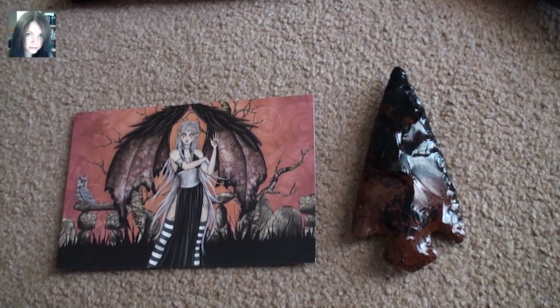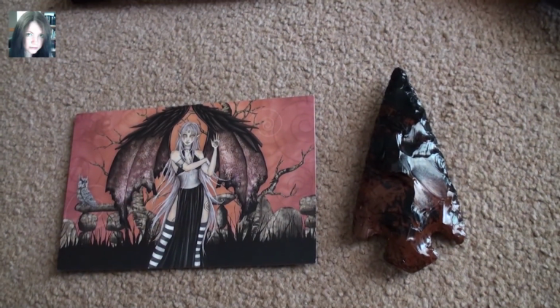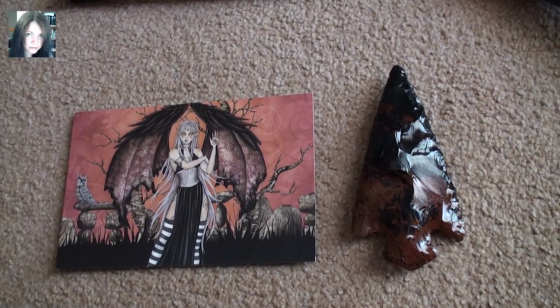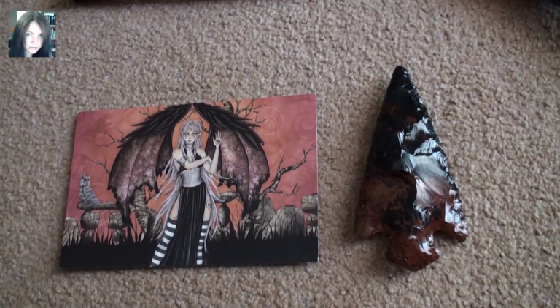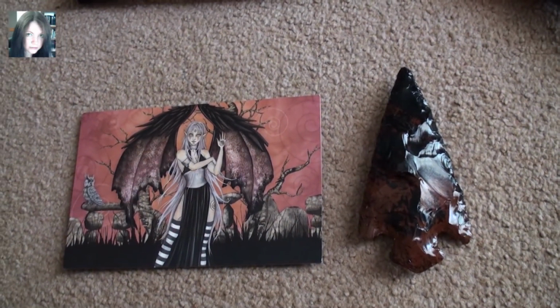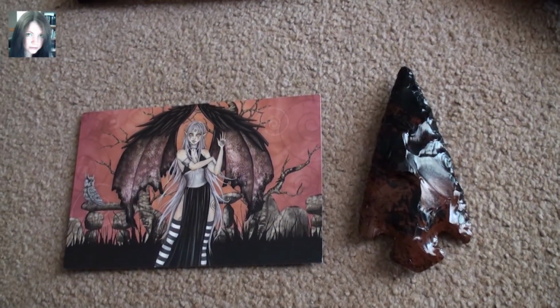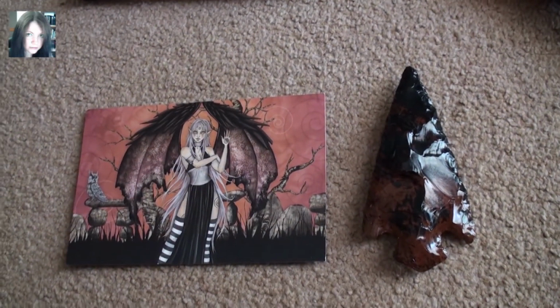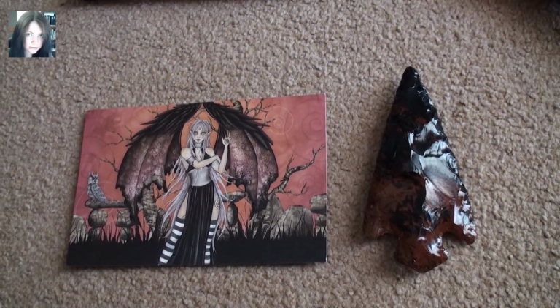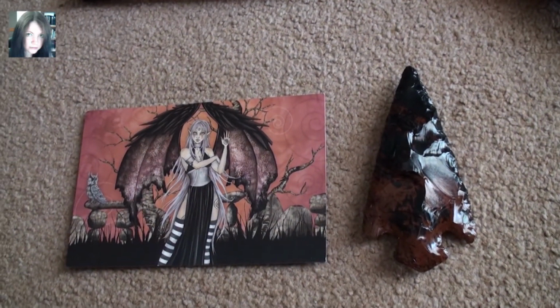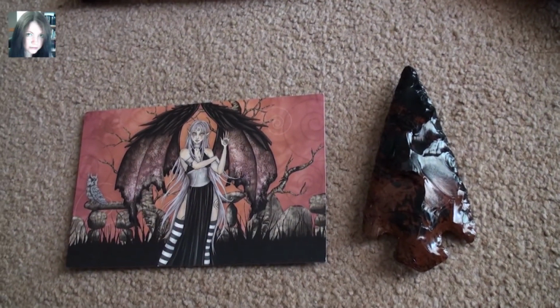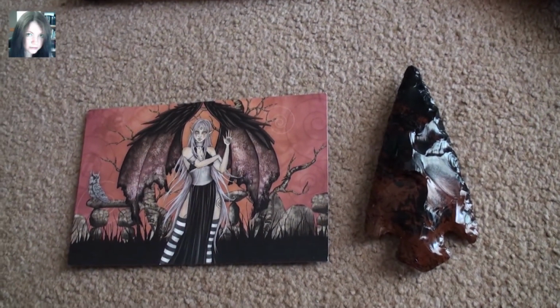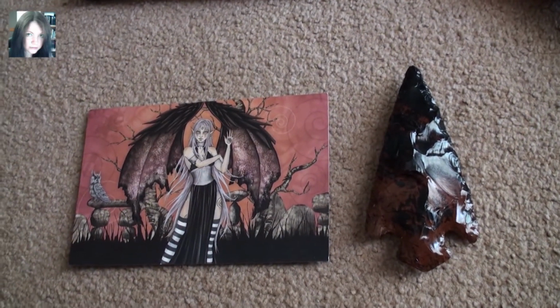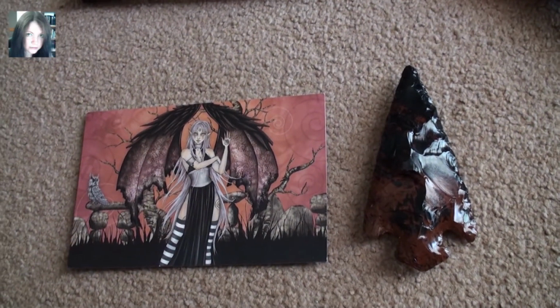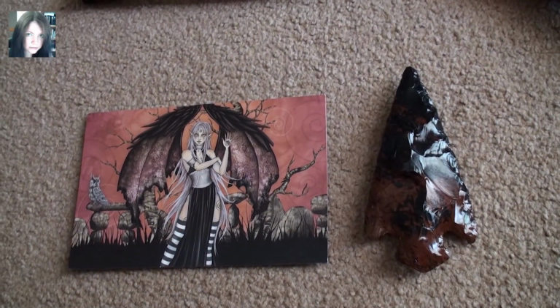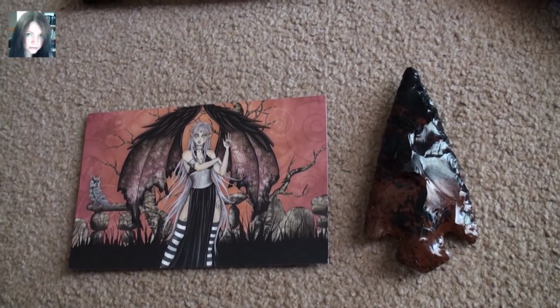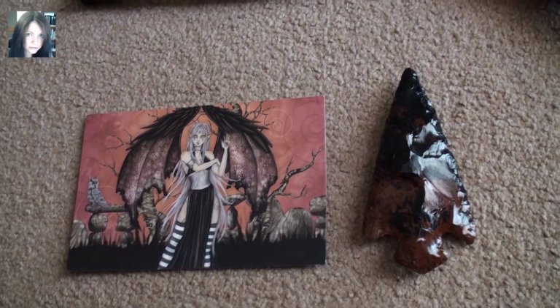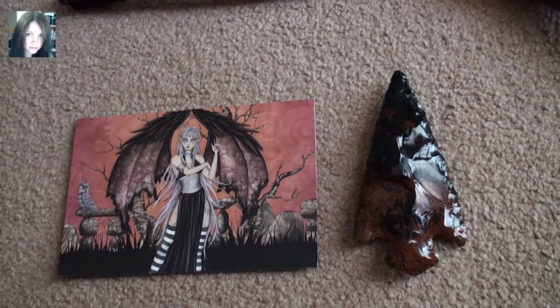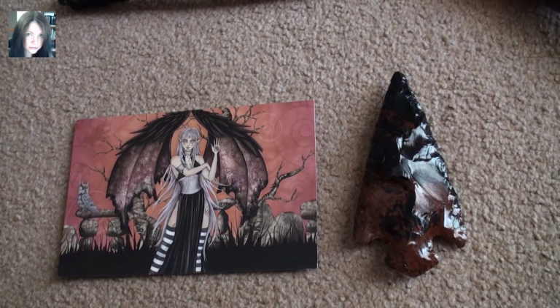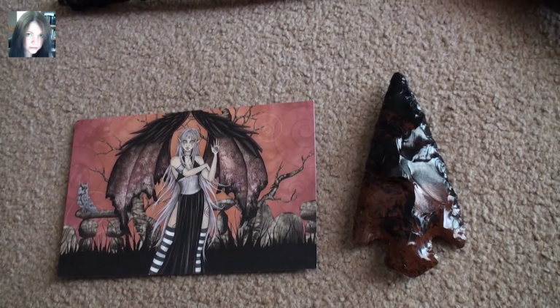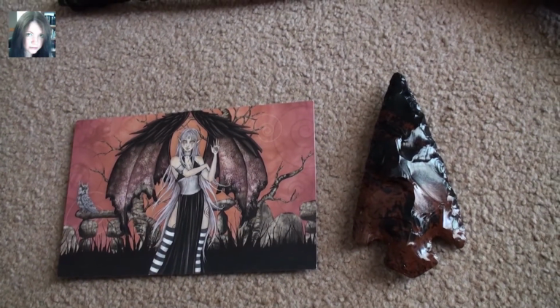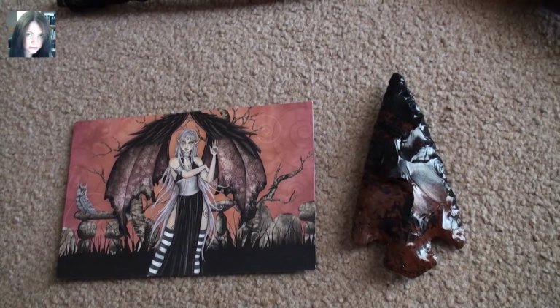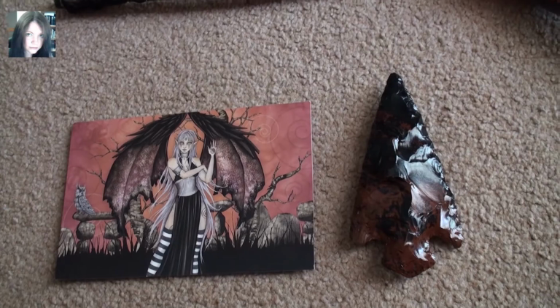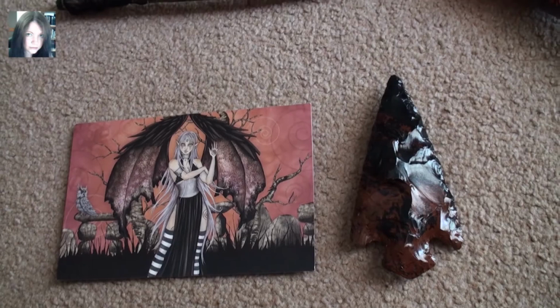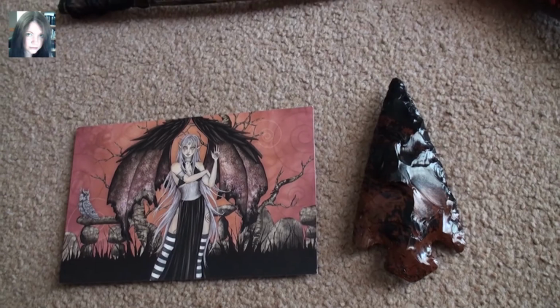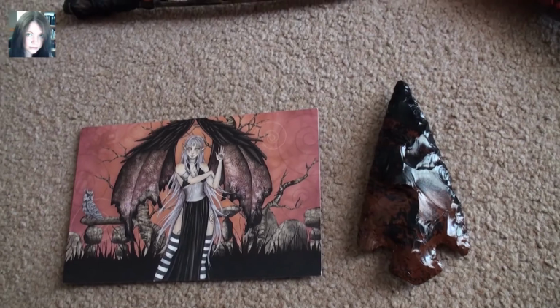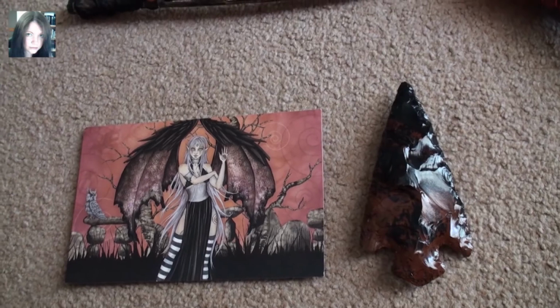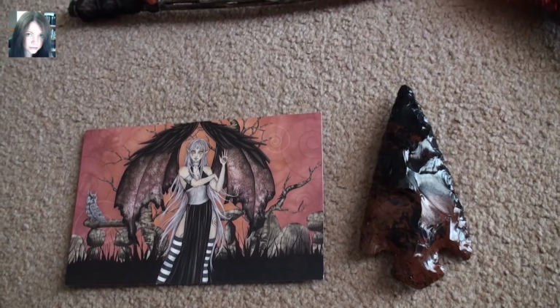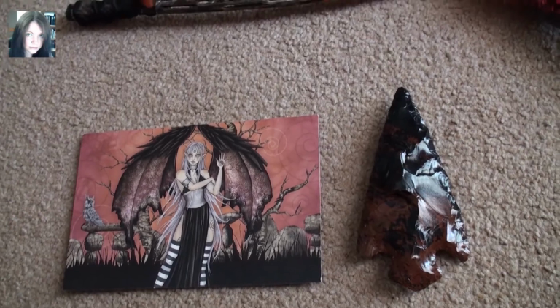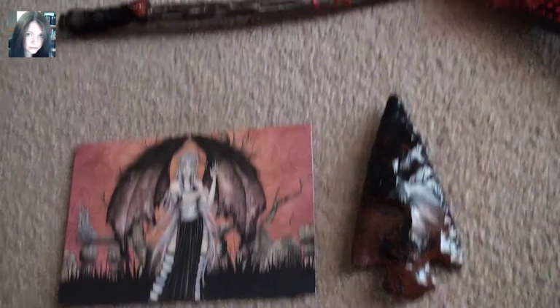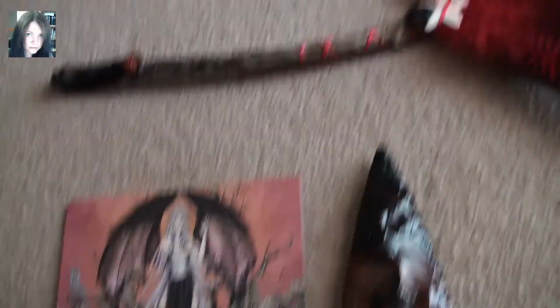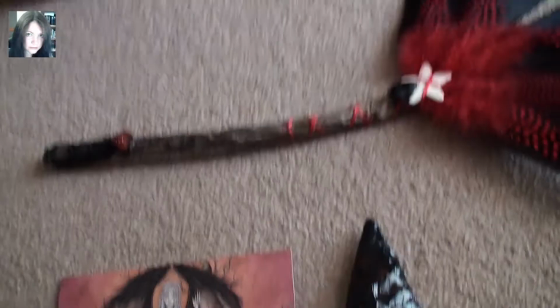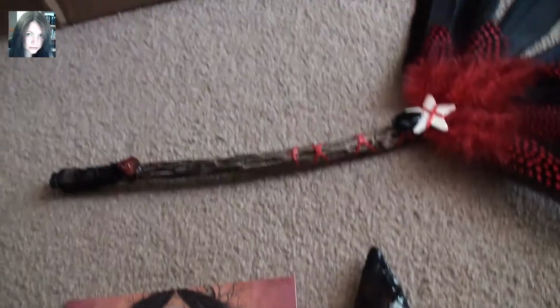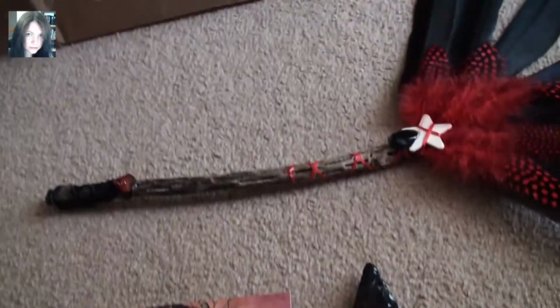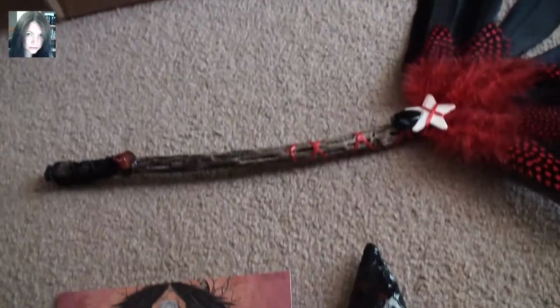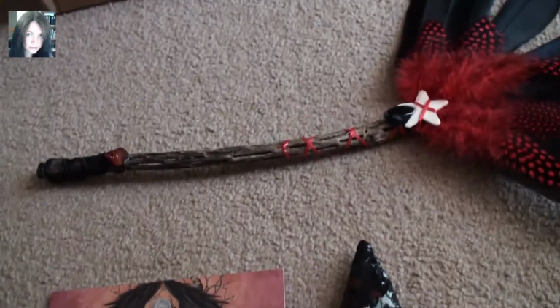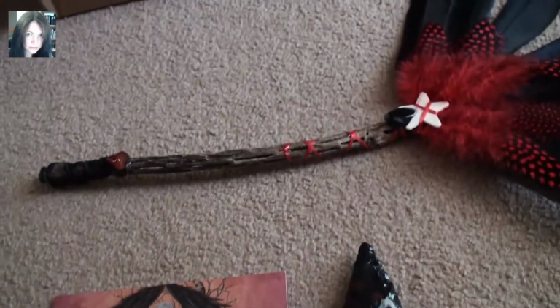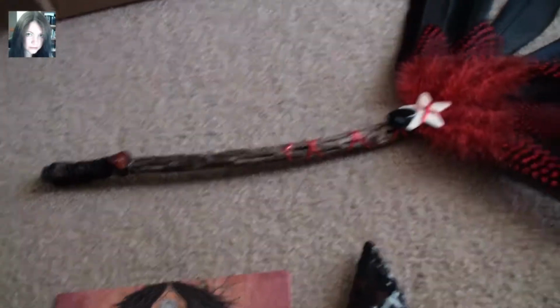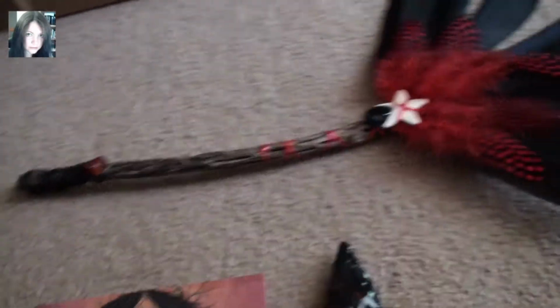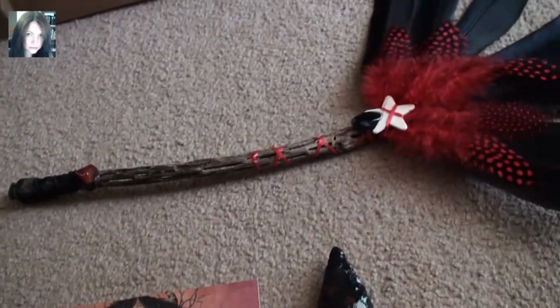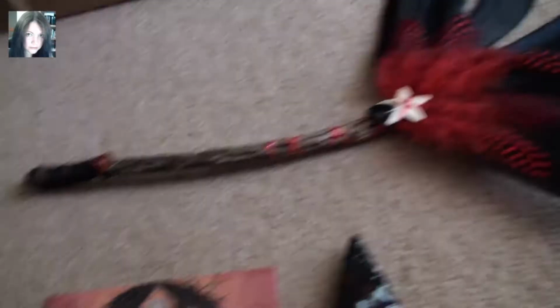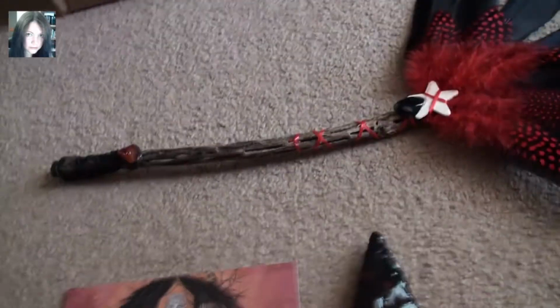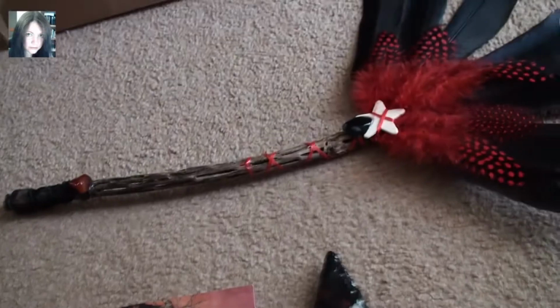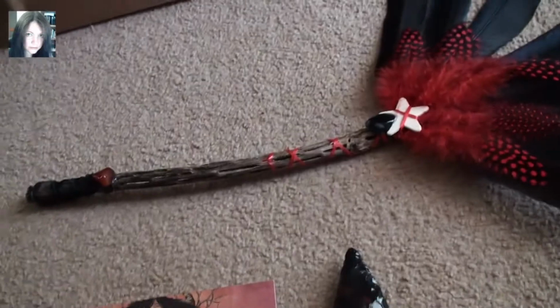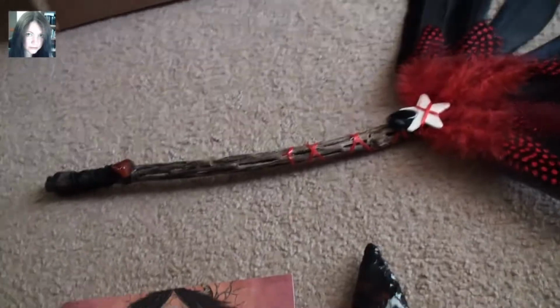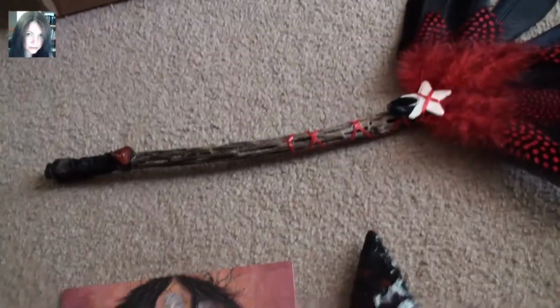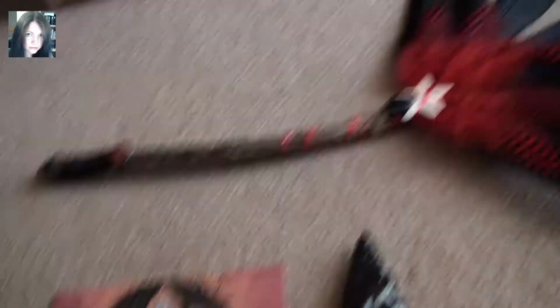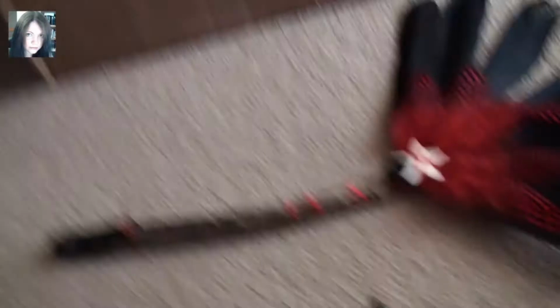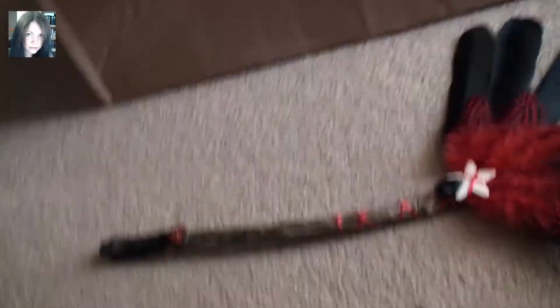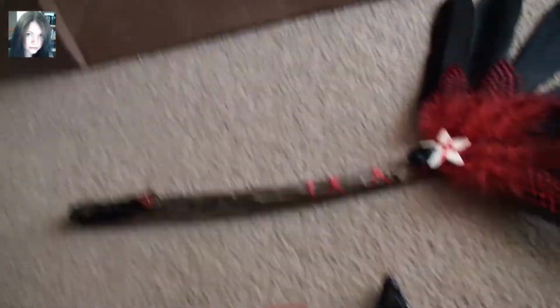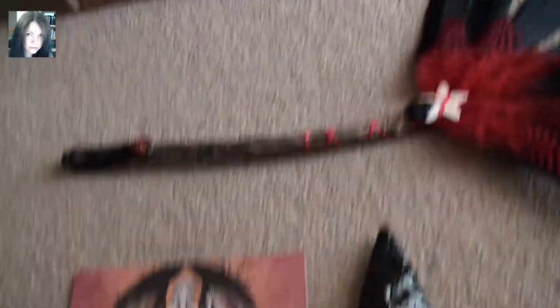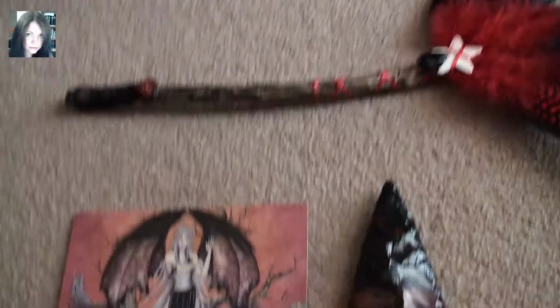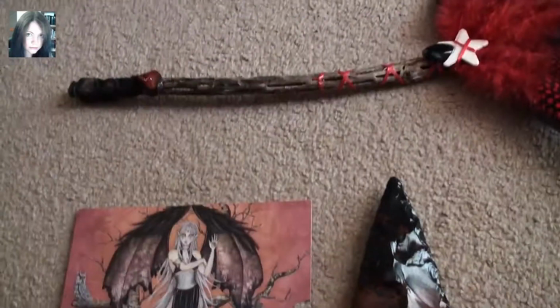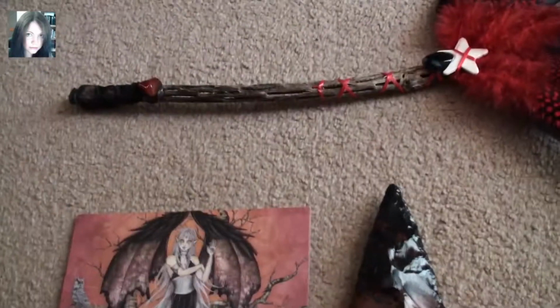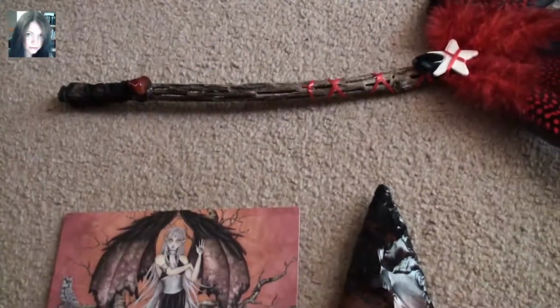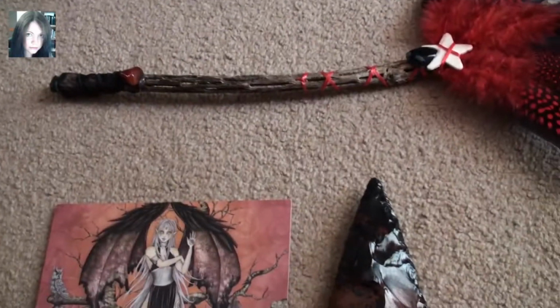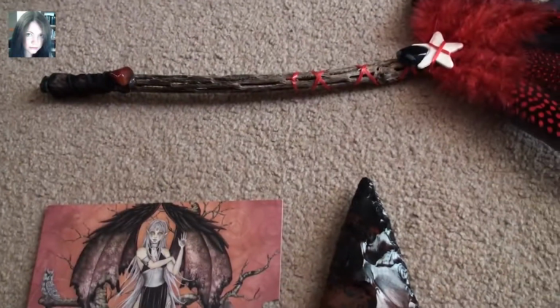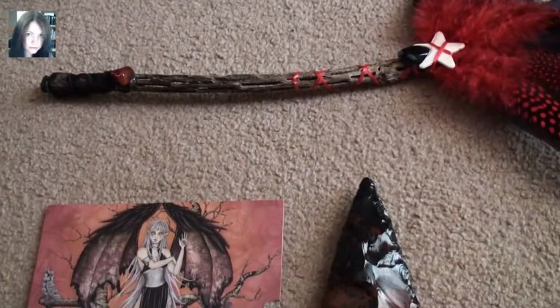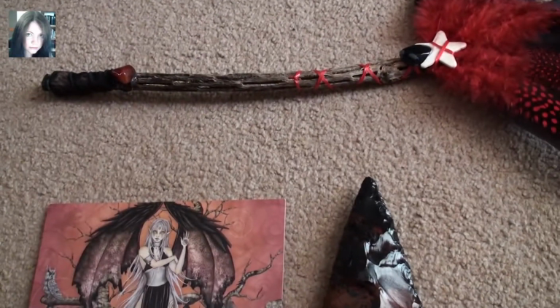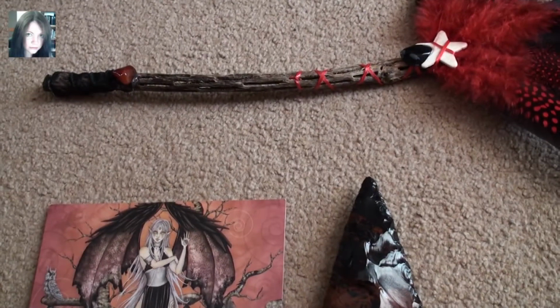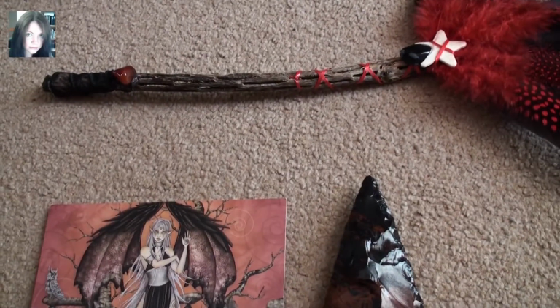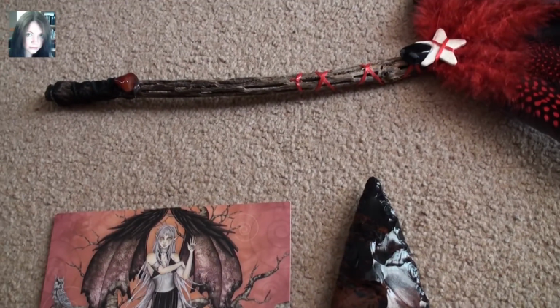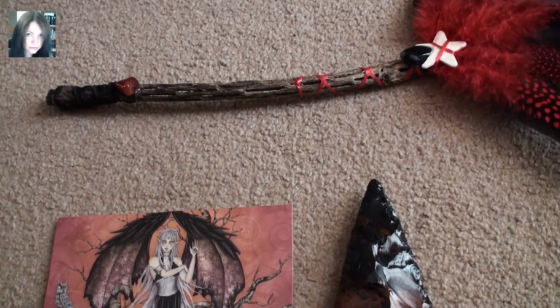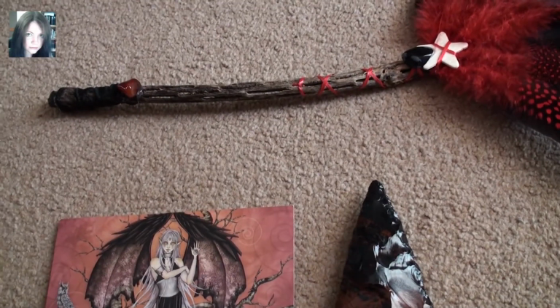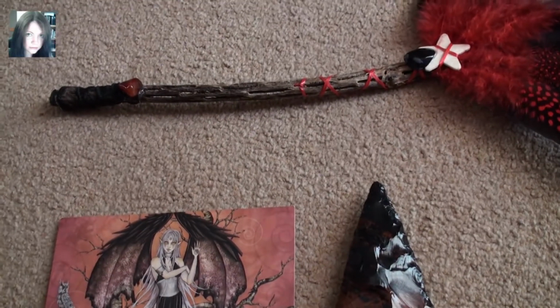Thank you so much once again darling, and to everybody else — go check her stuff out, go! Many blessings.